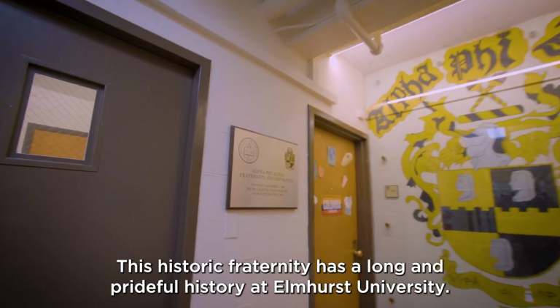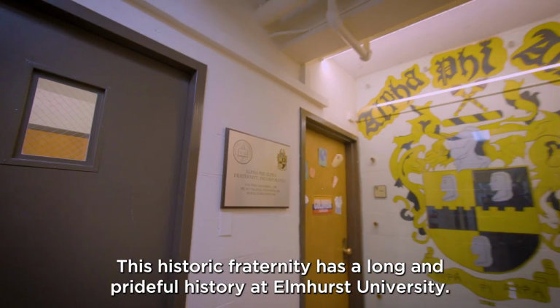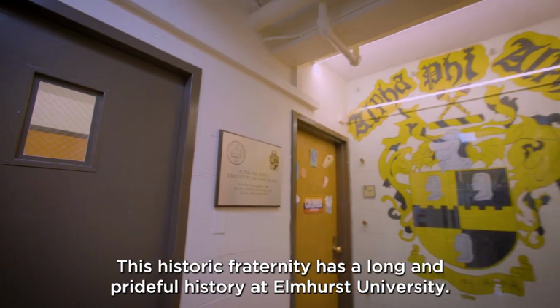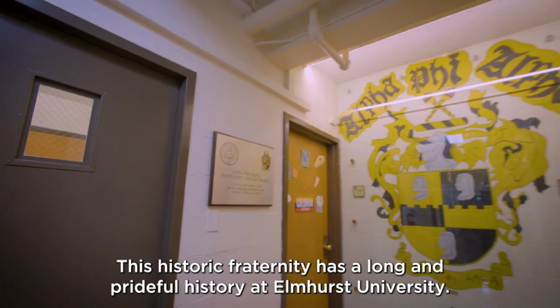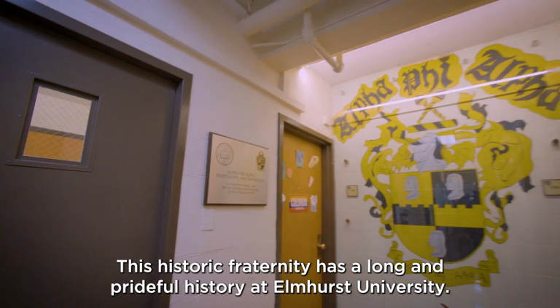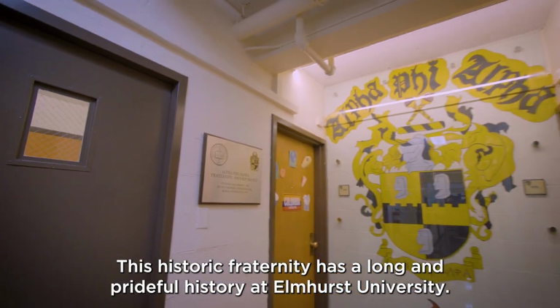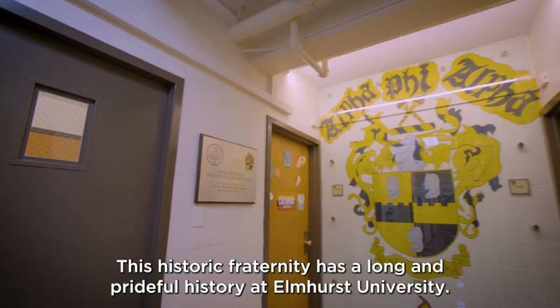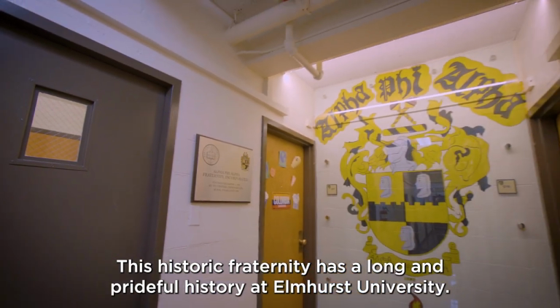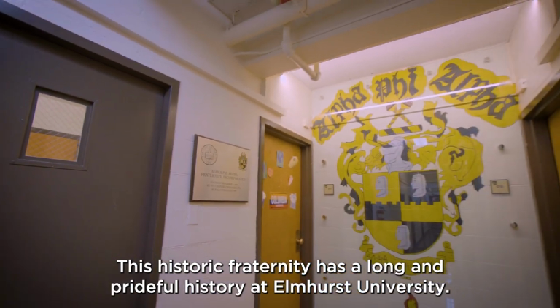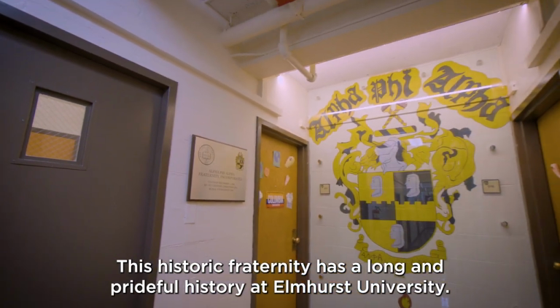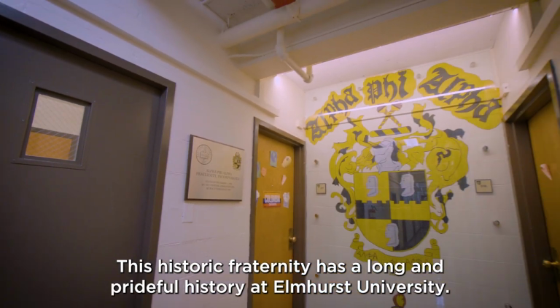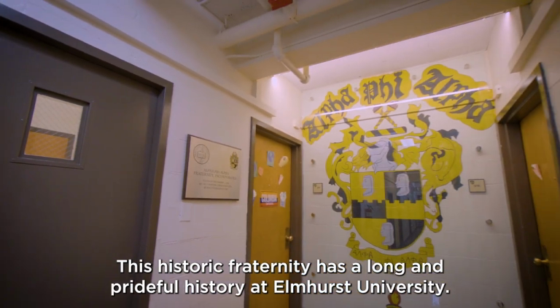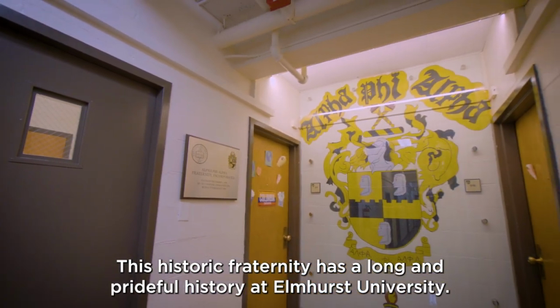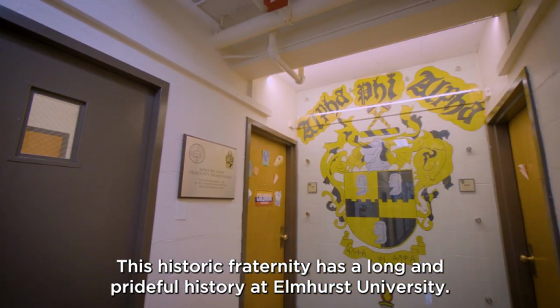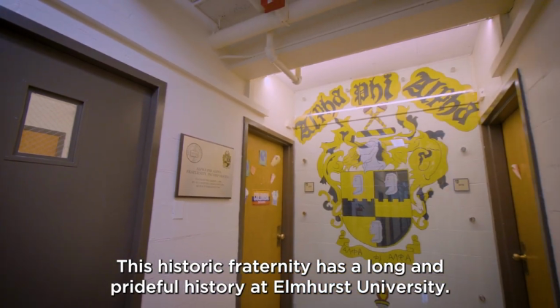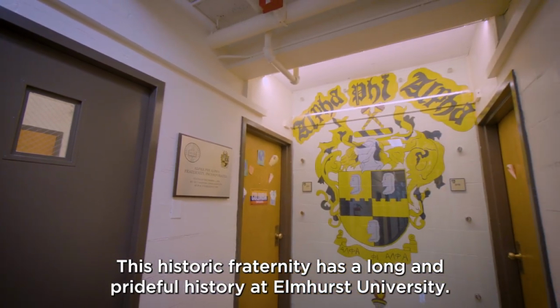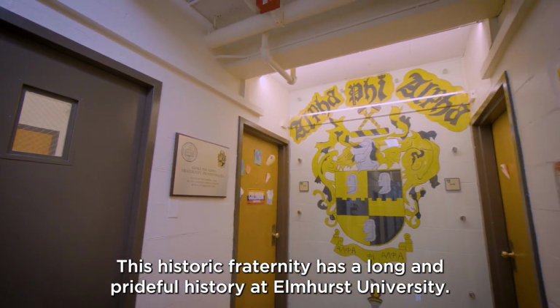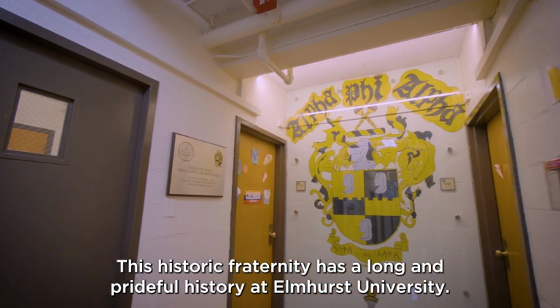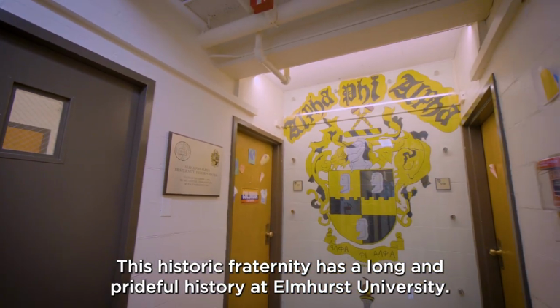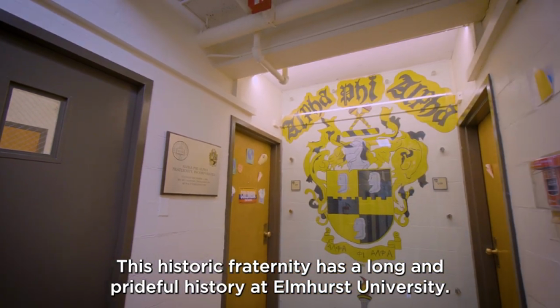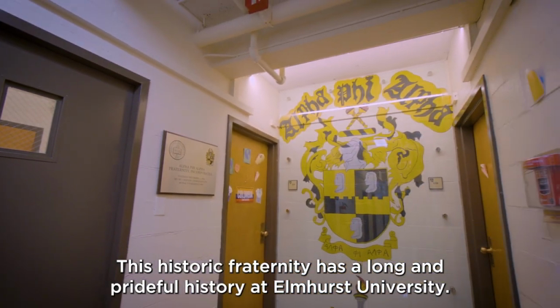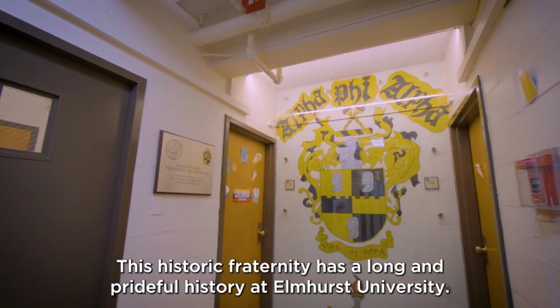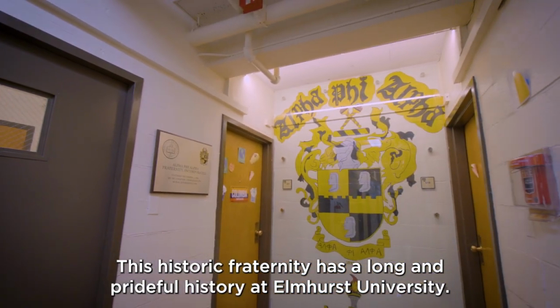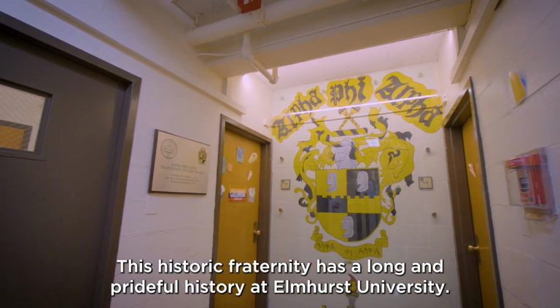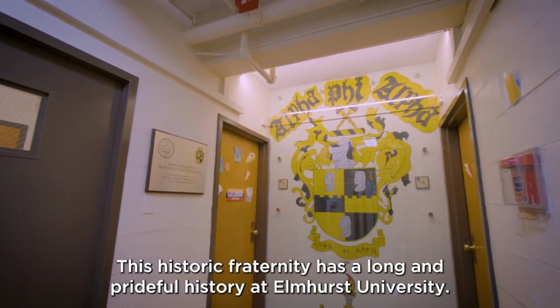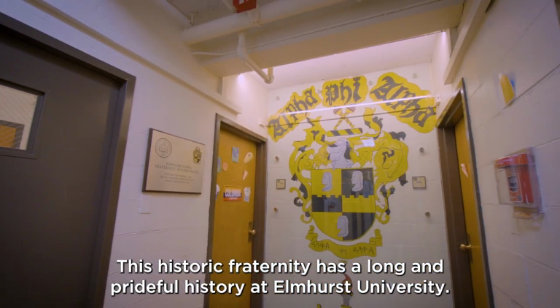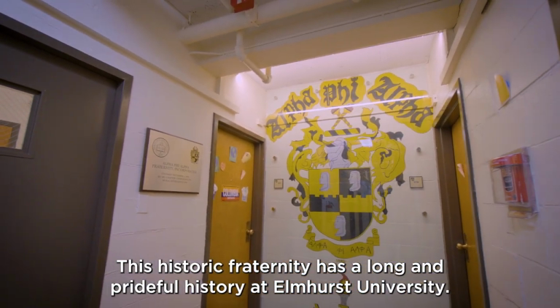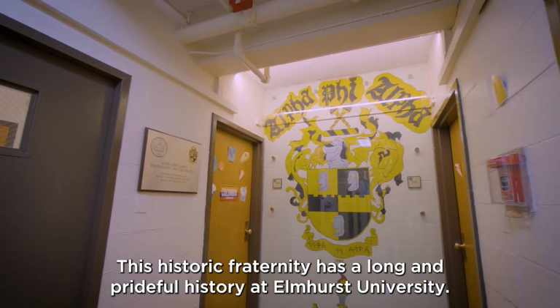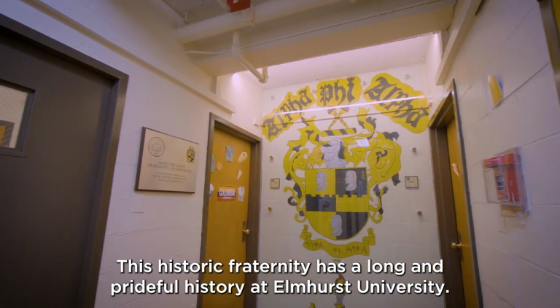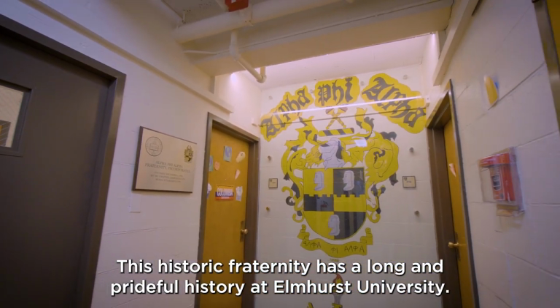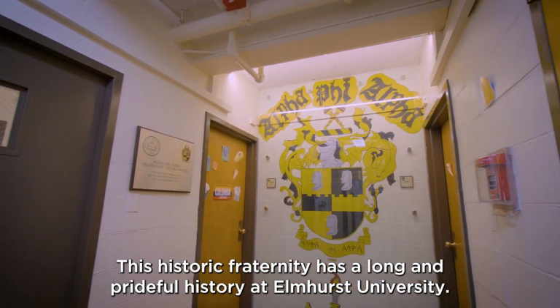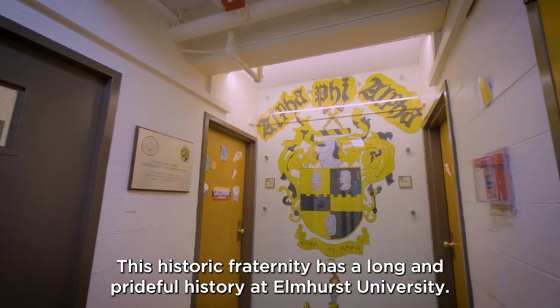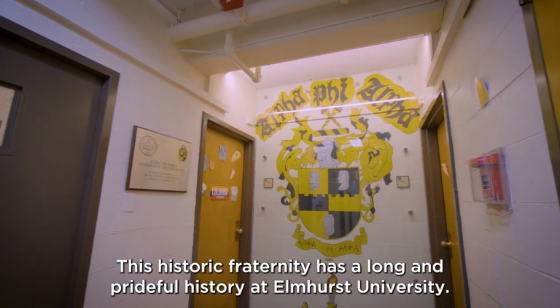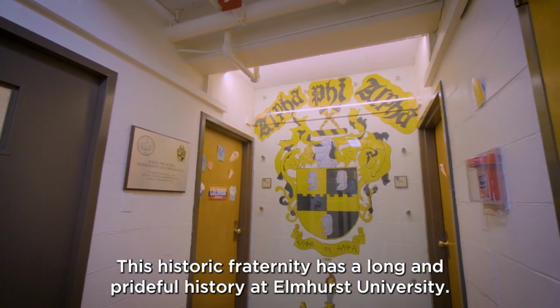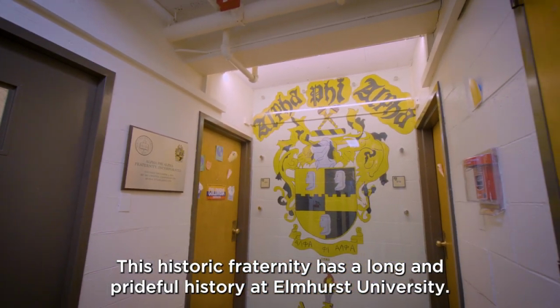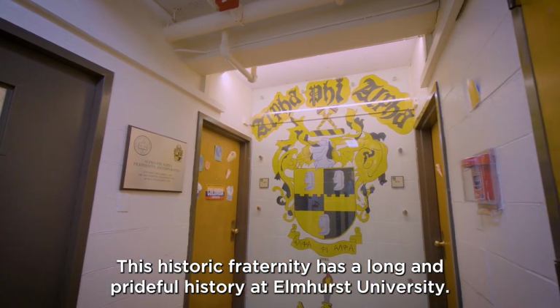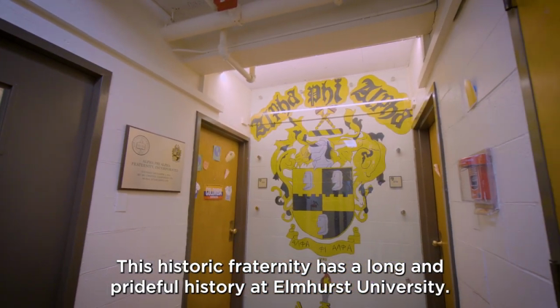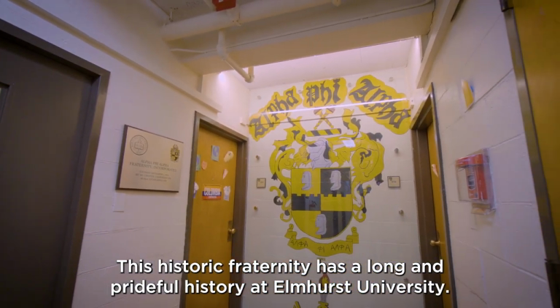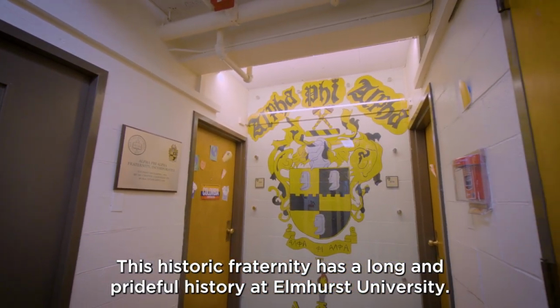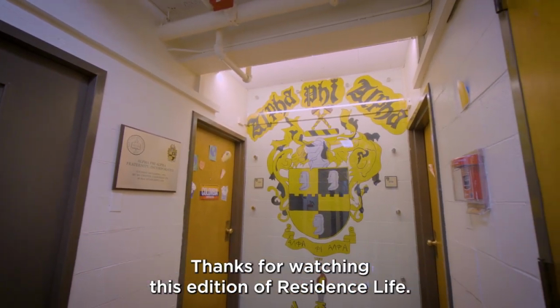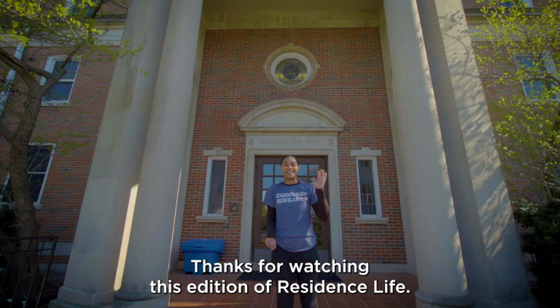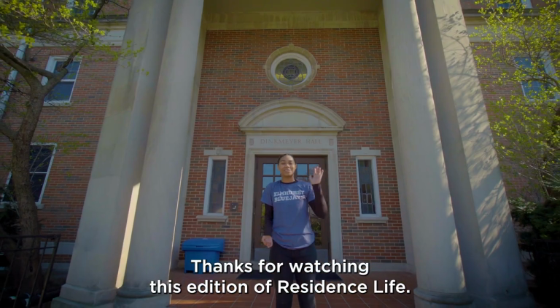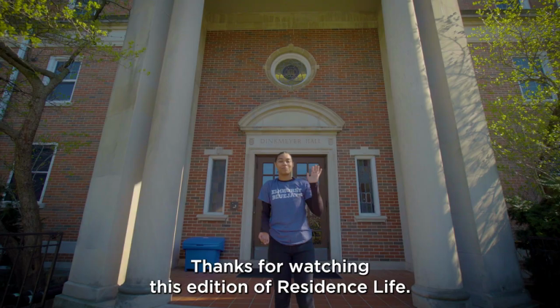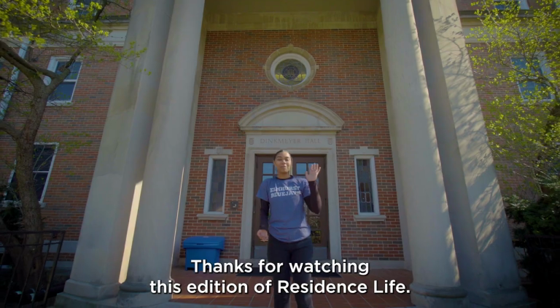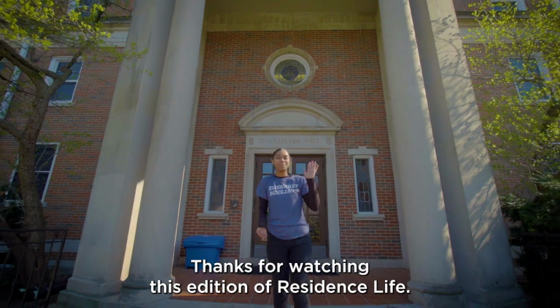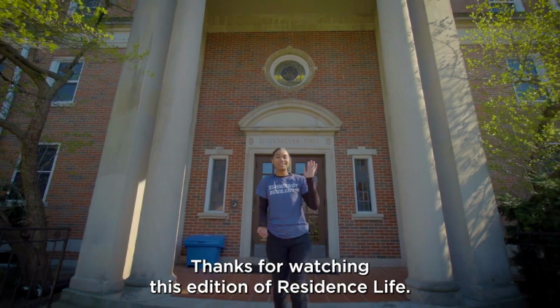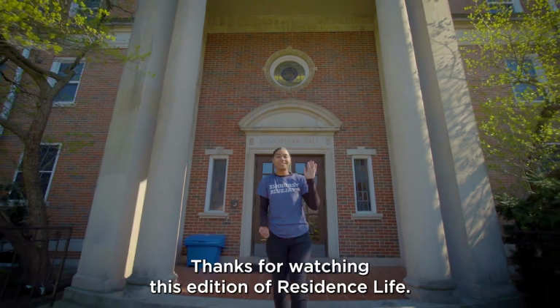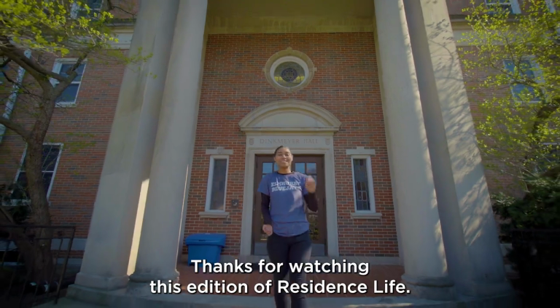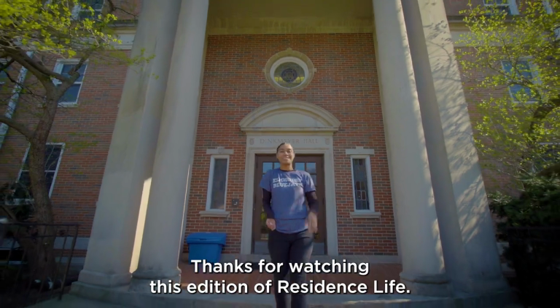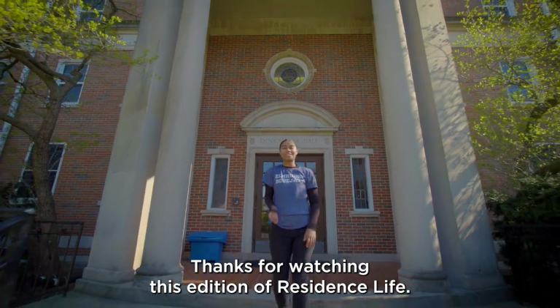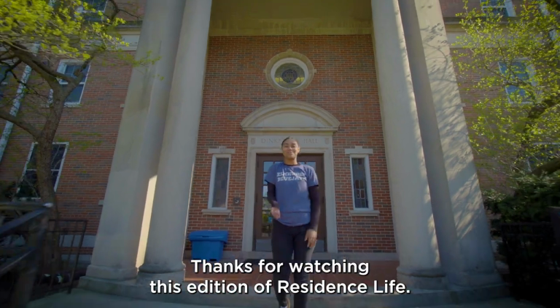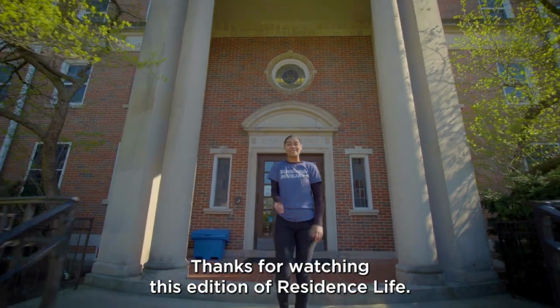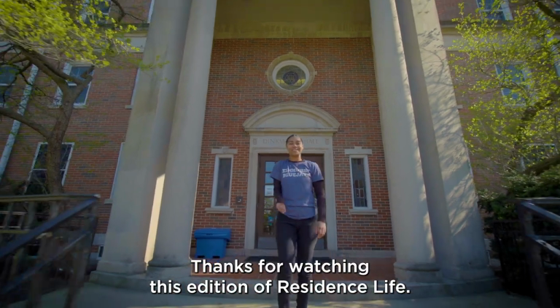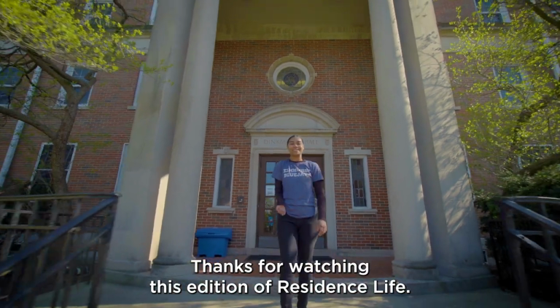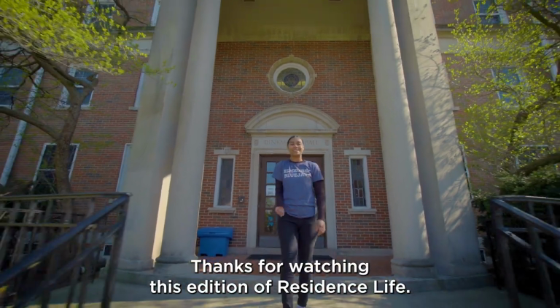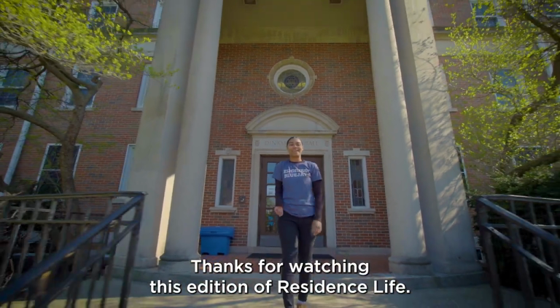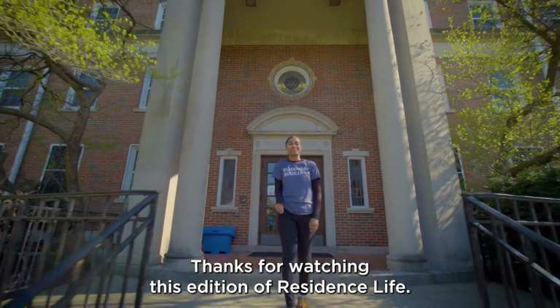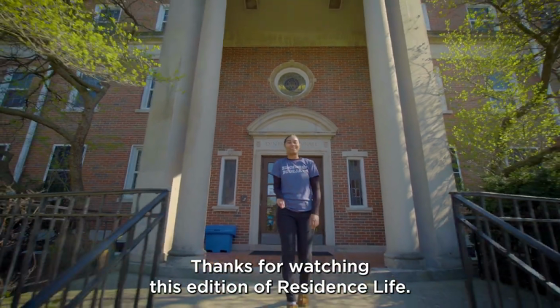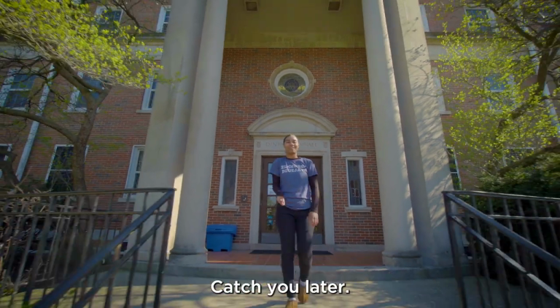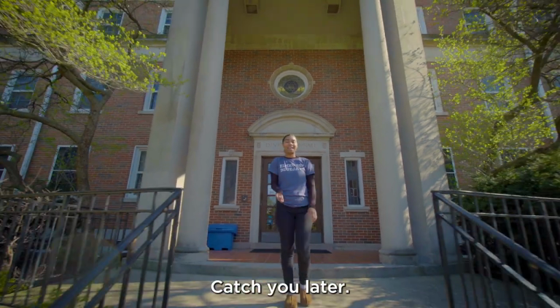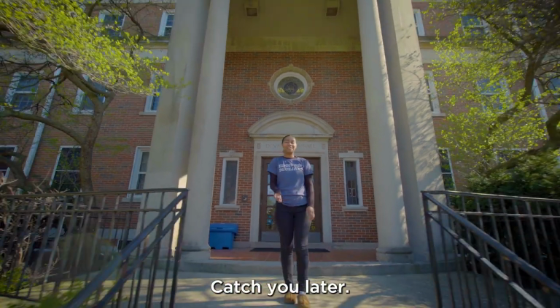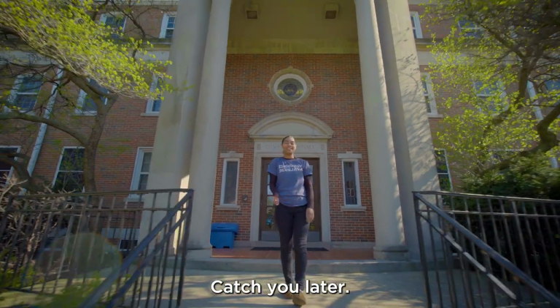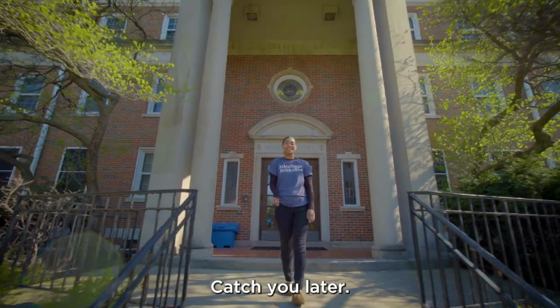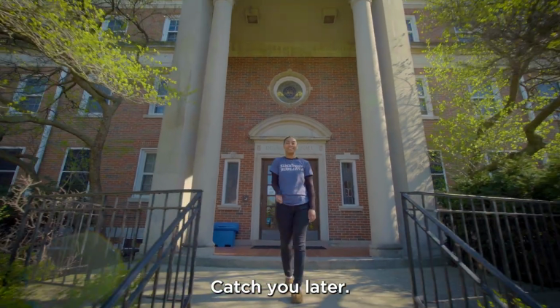This historic fraternity has a long and prideful history at Elmhurst University. Thanks for watching this edition of Residence Life. Catch you later!